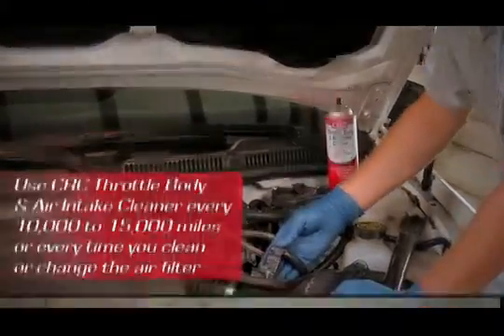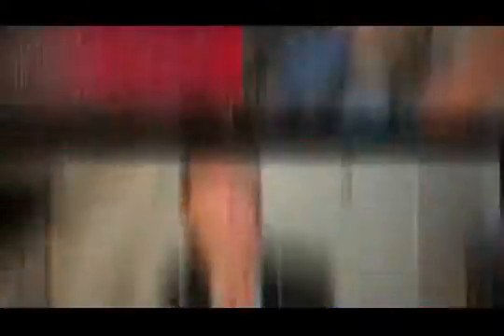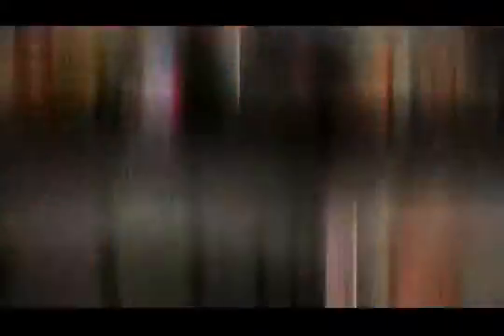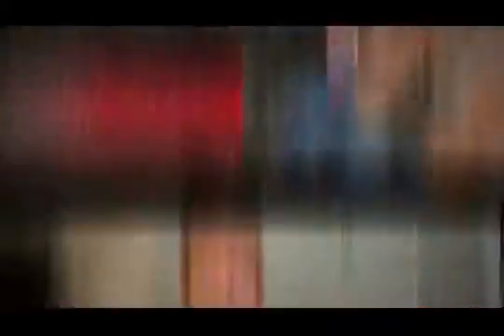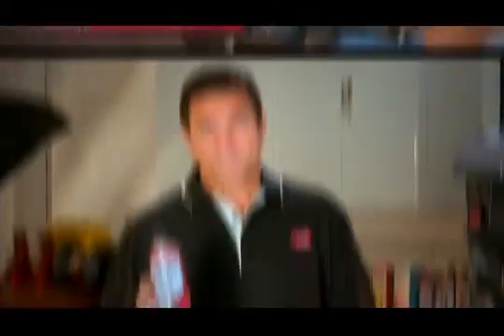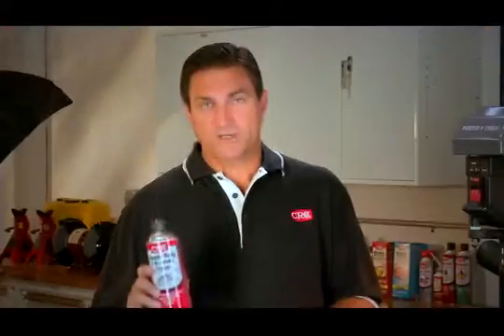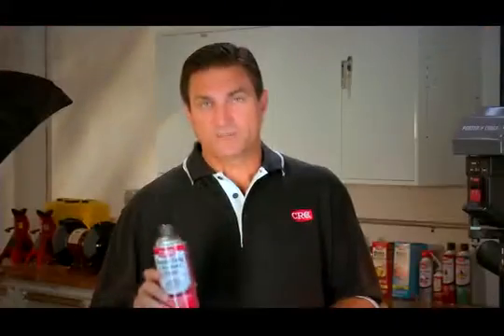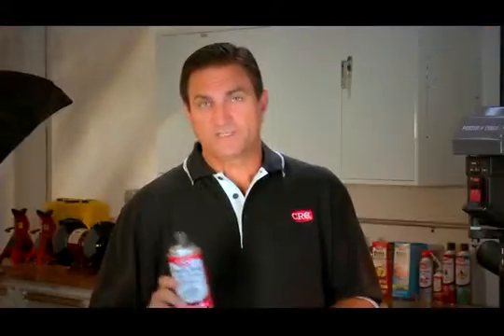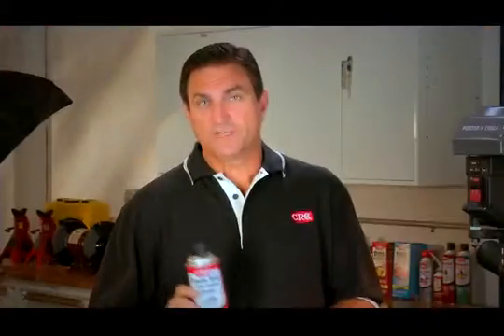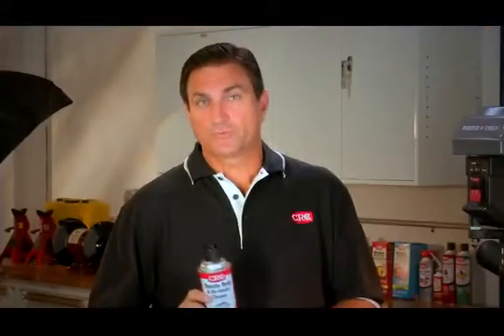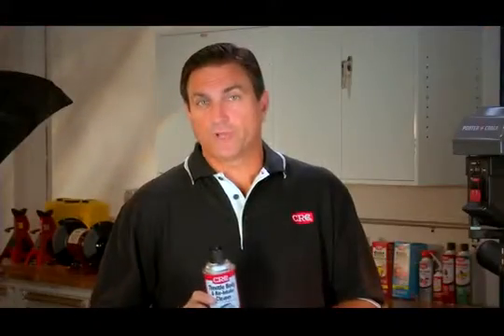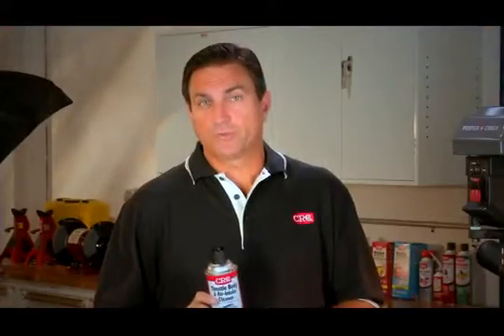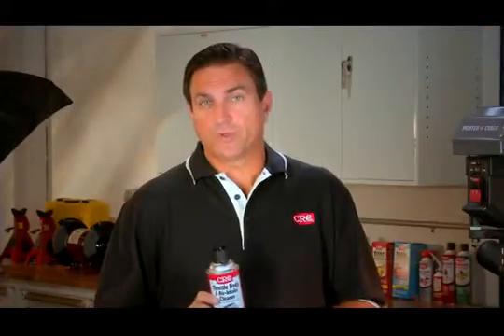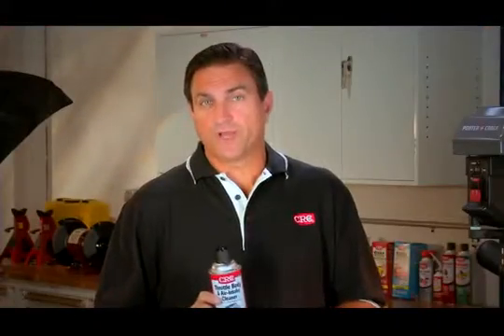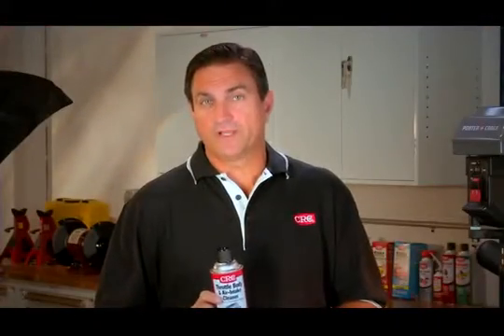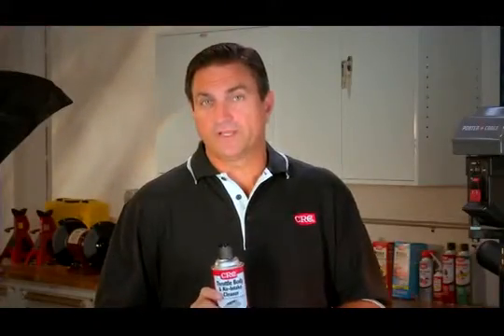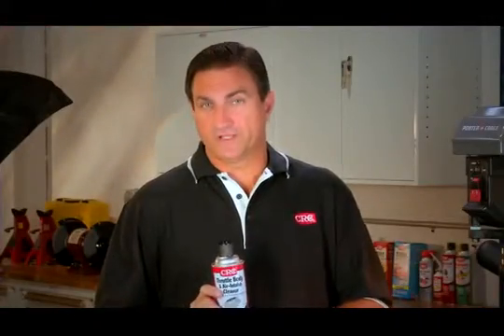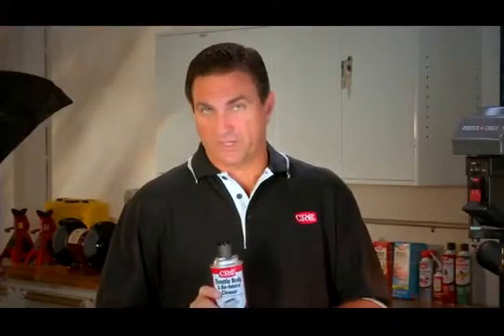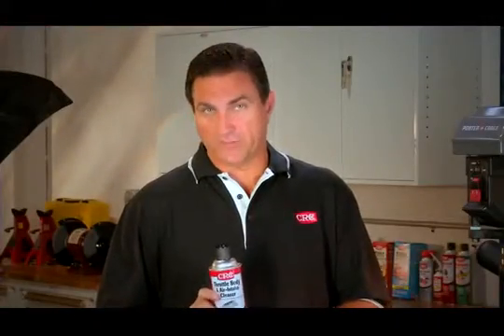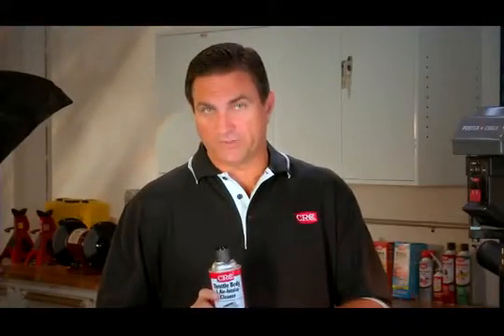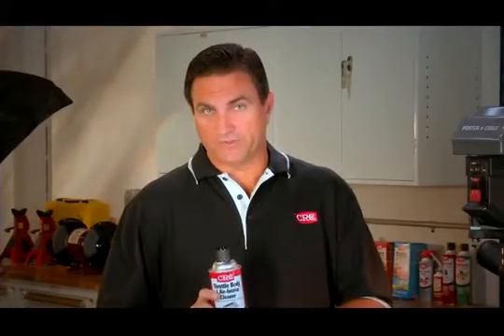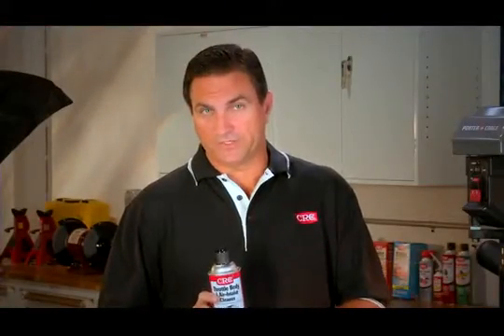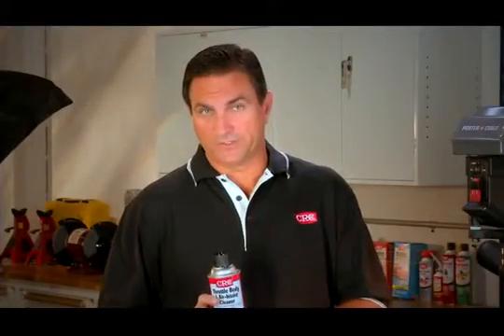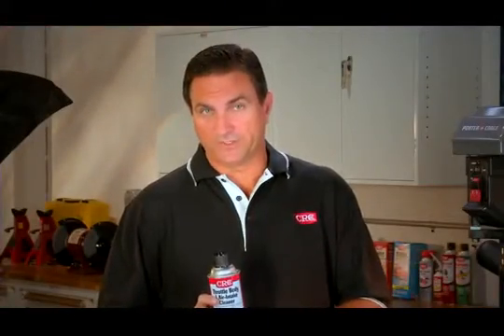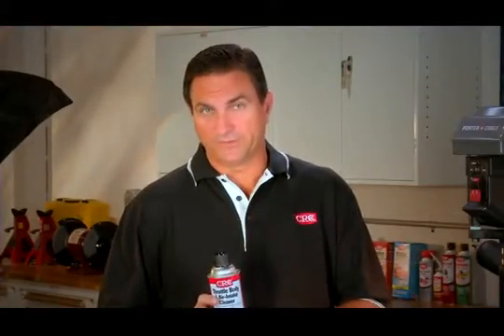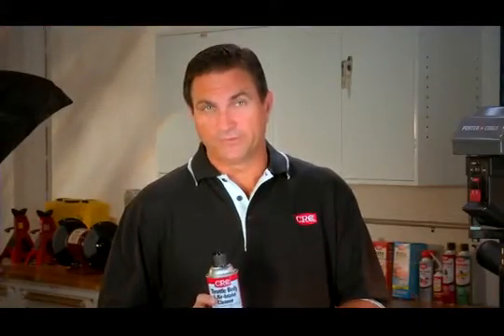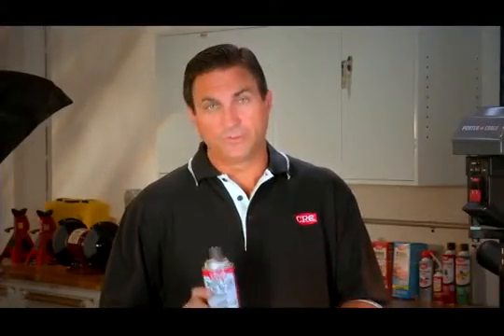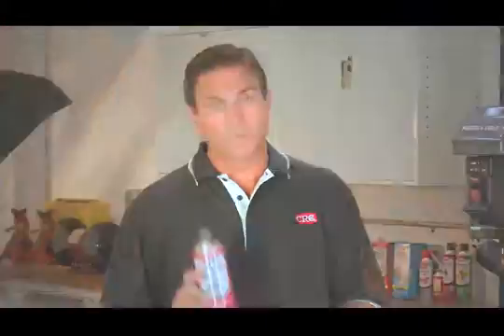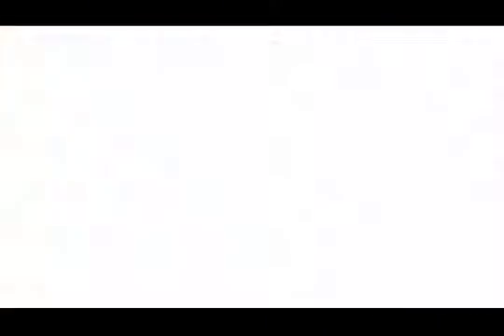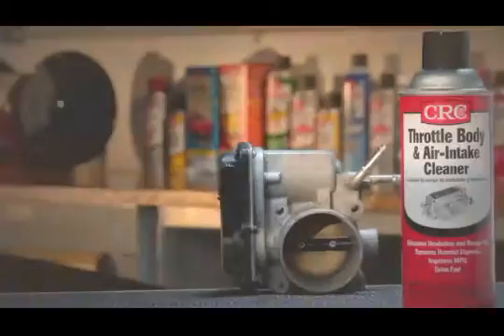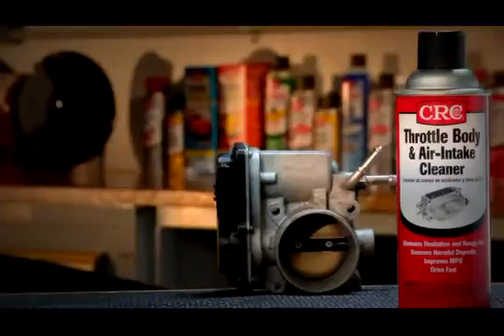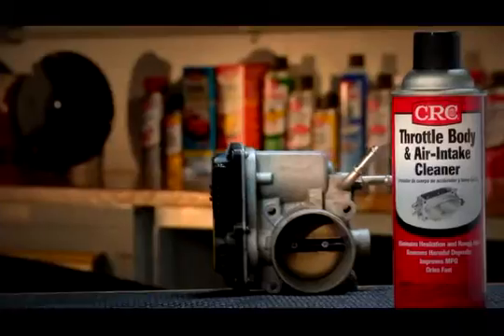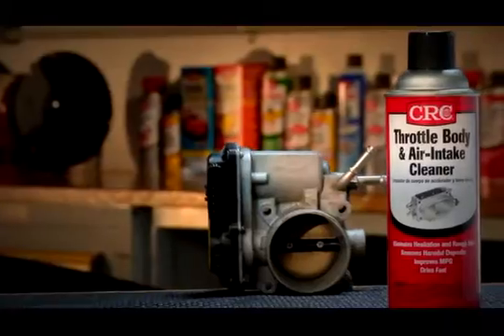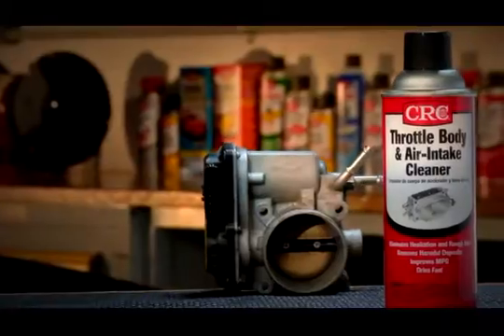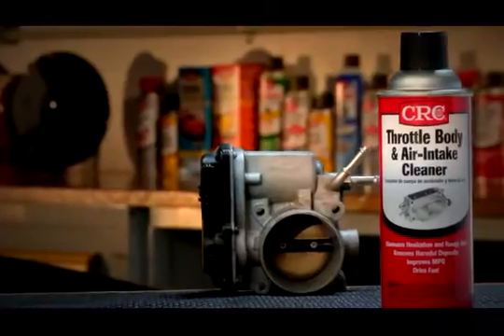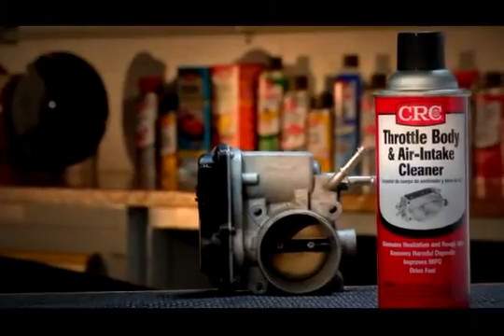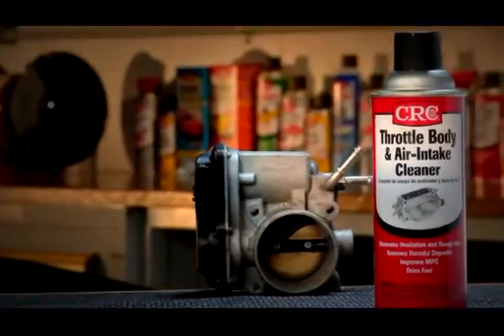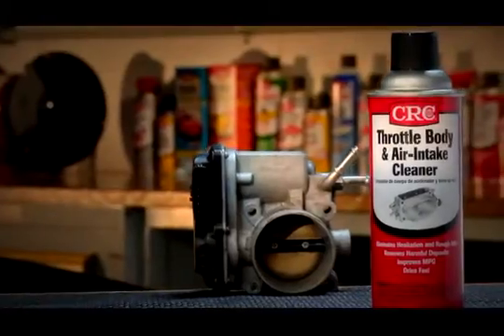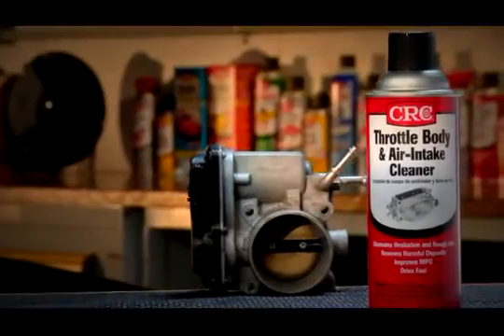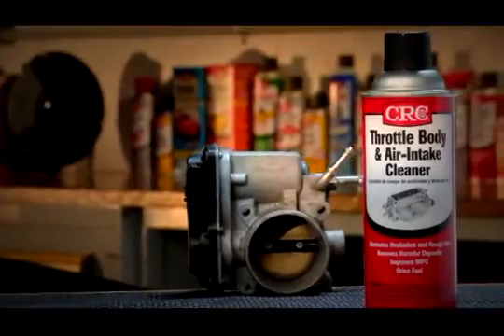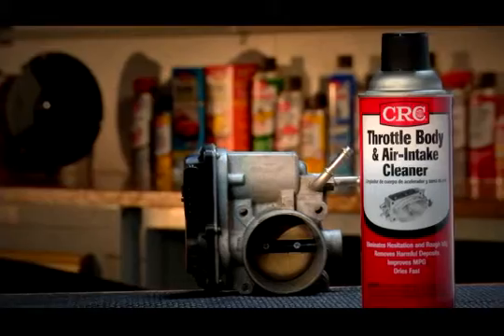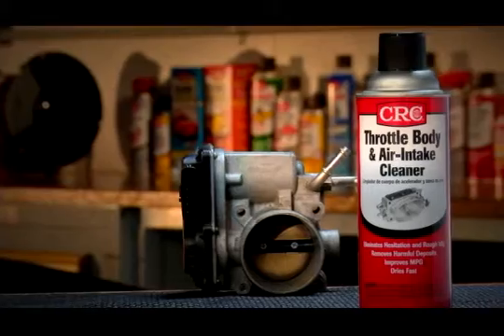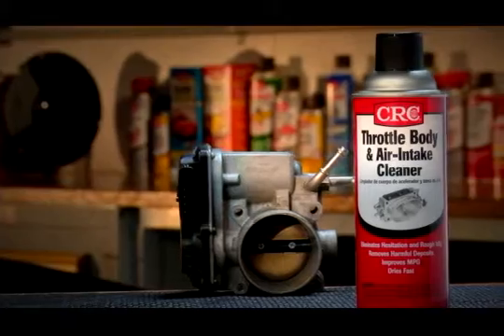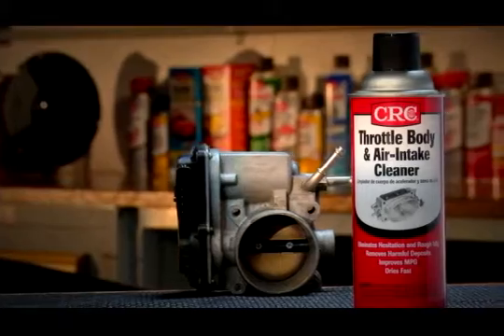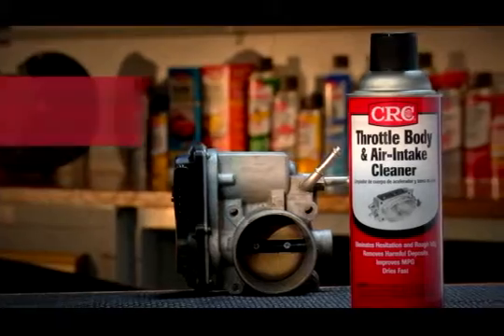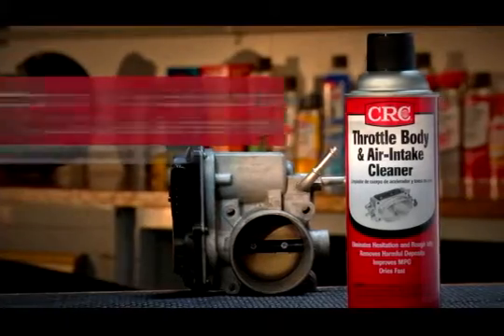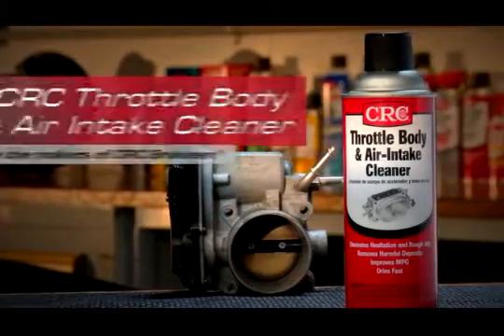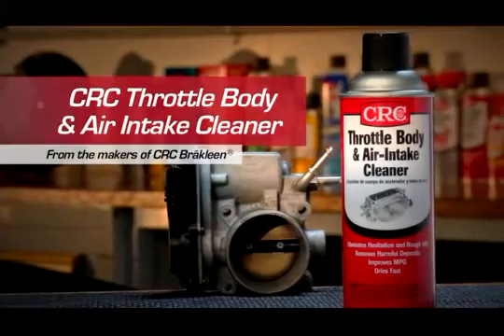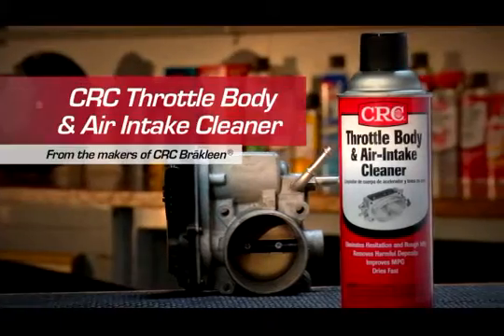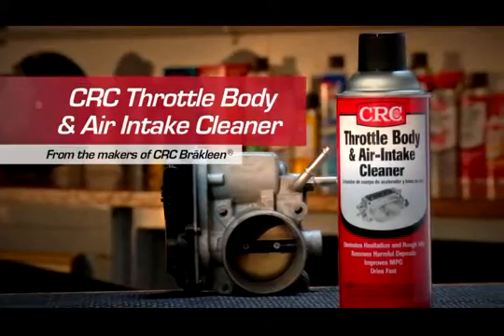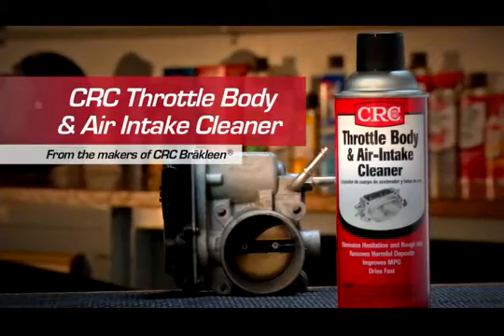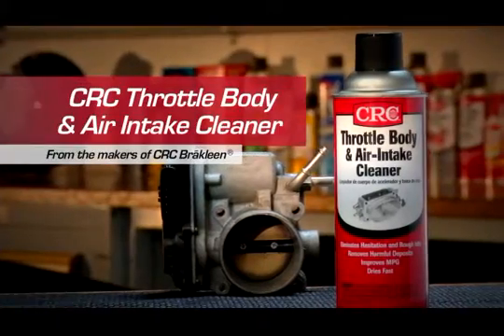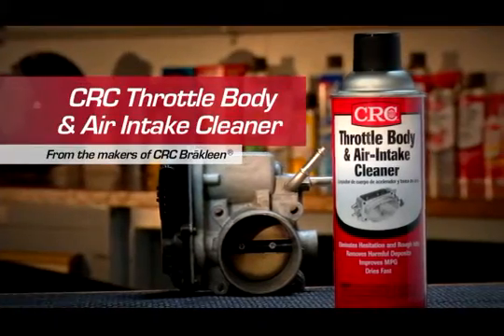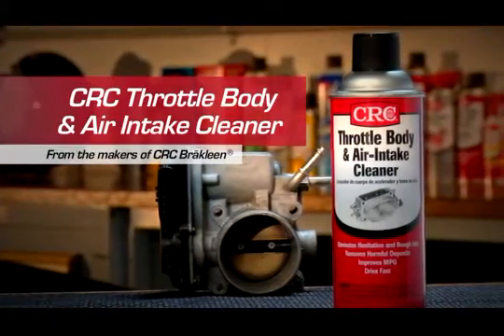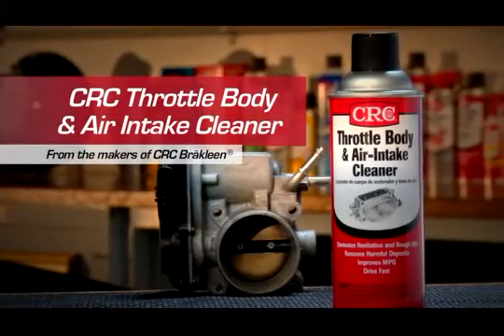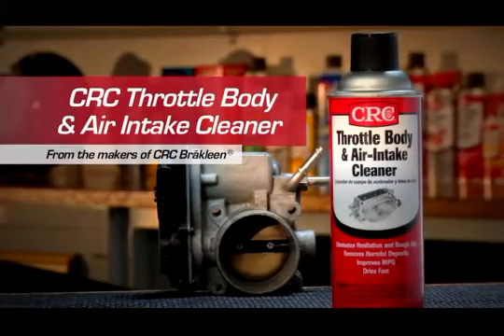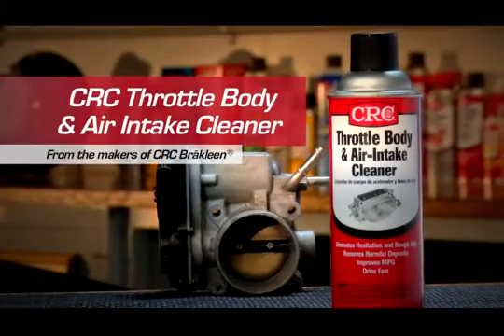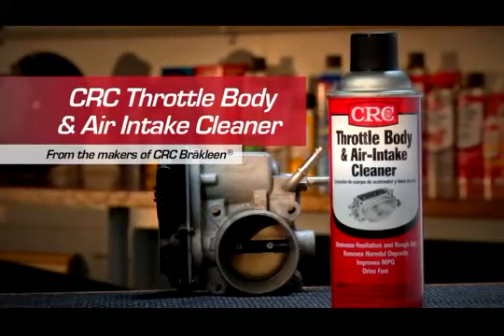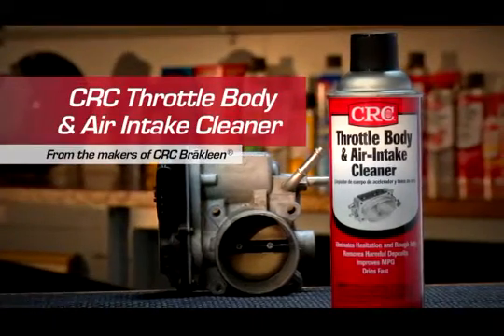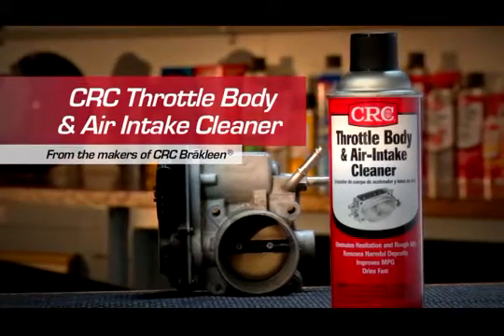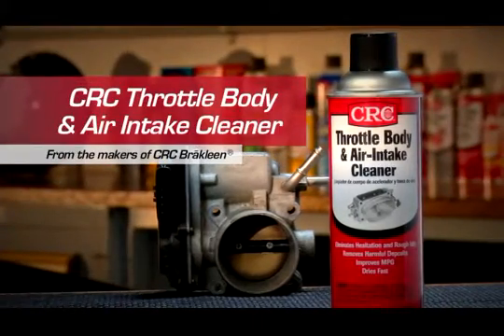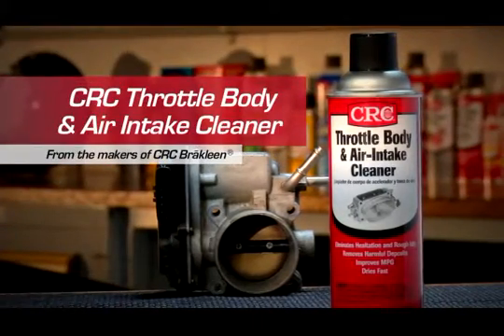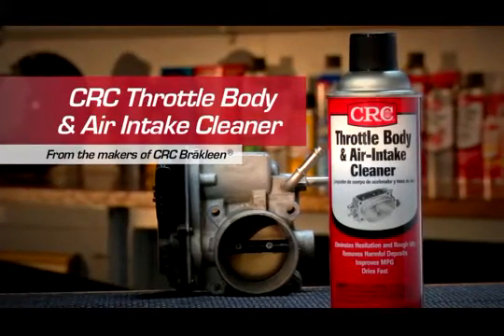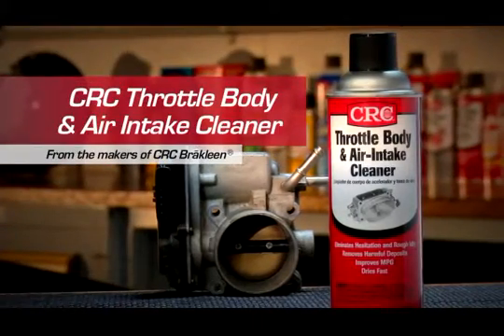With CRC throttle body and air intake cleaner, you'll experience easier starting and smoother, more efficient engine performance.